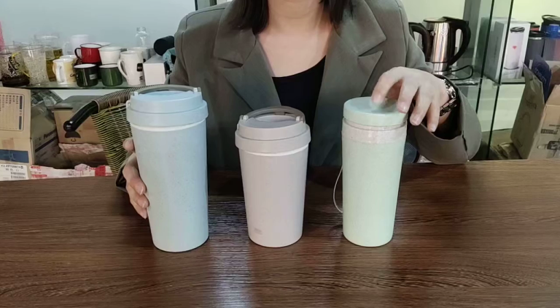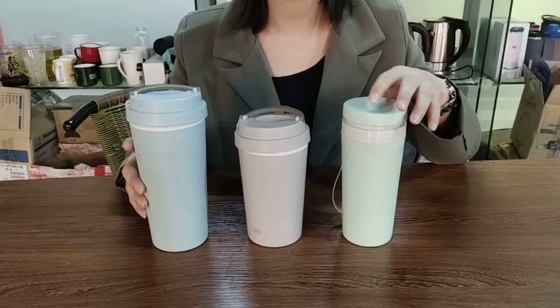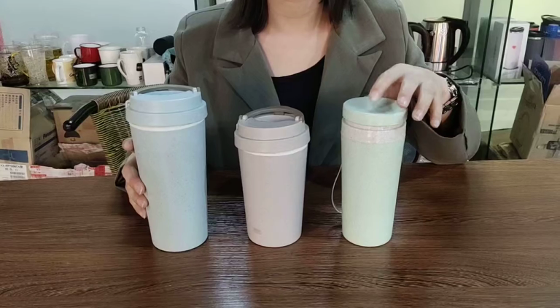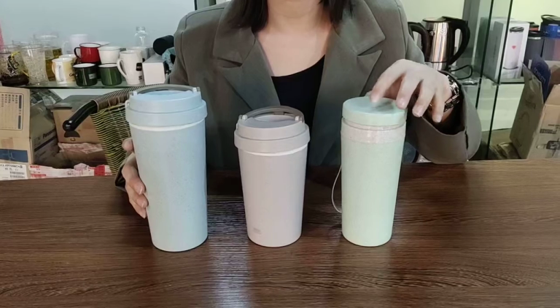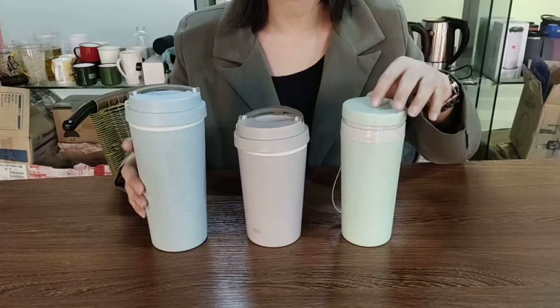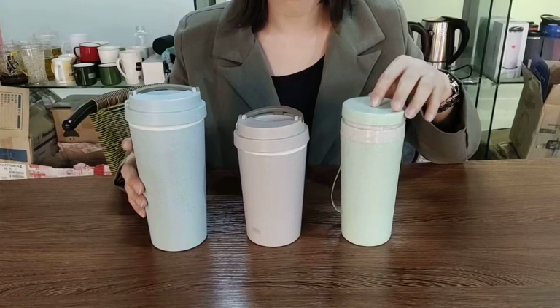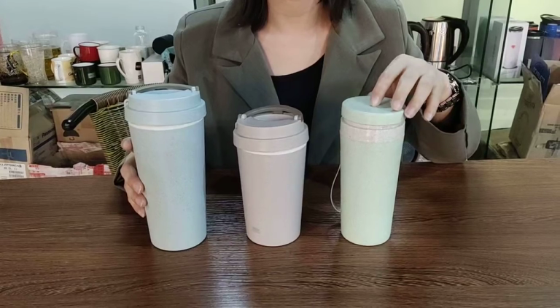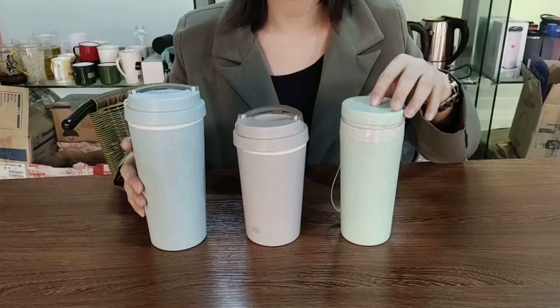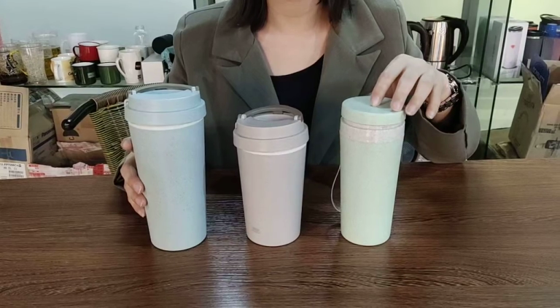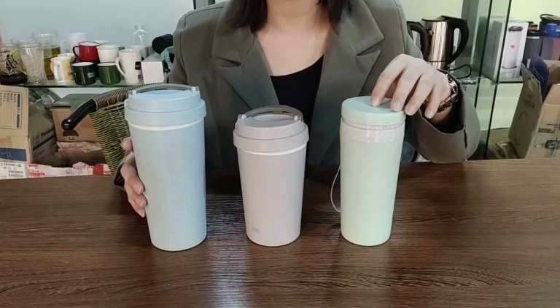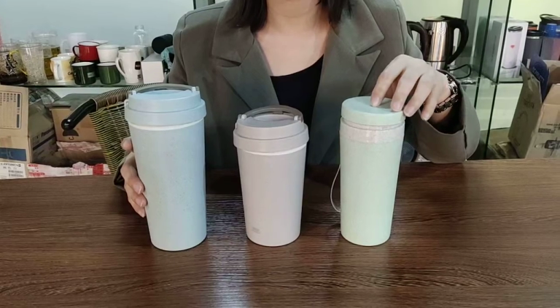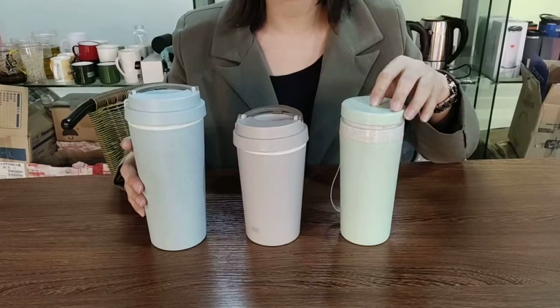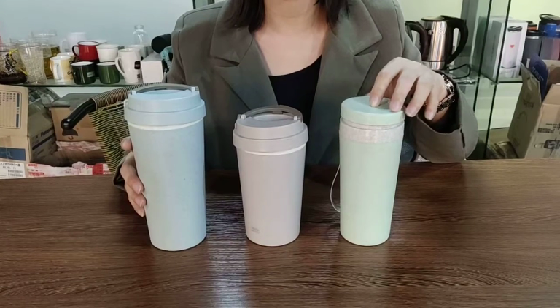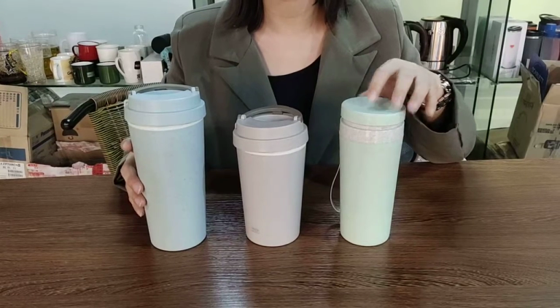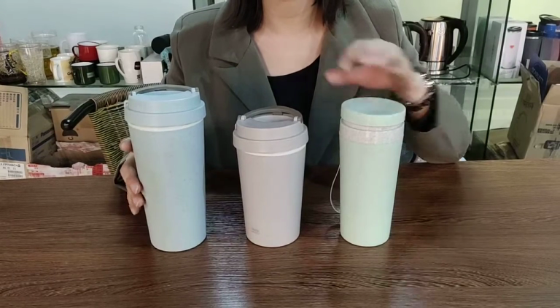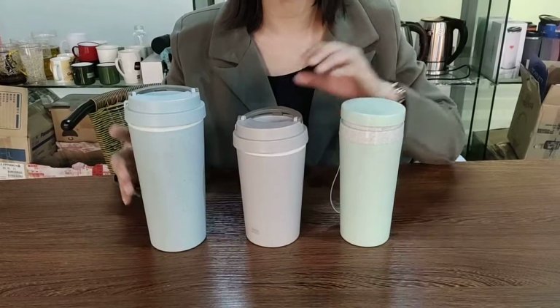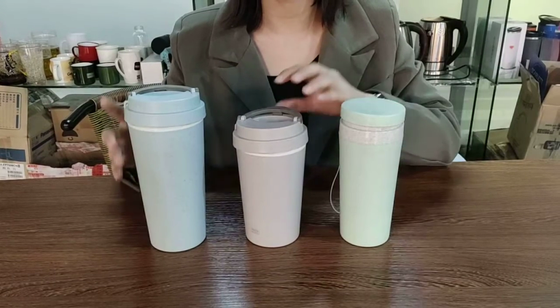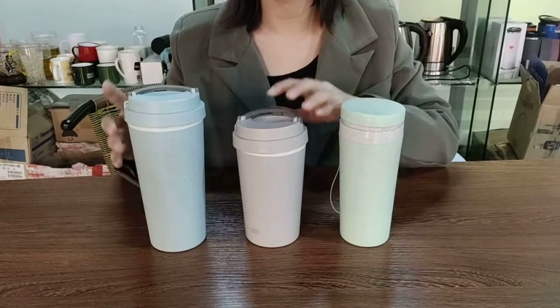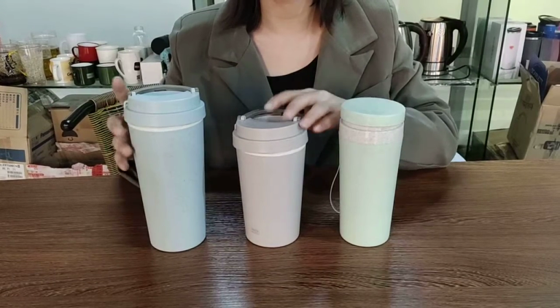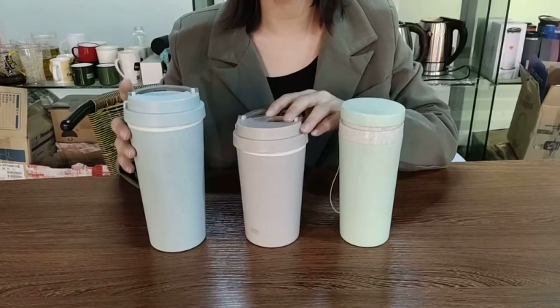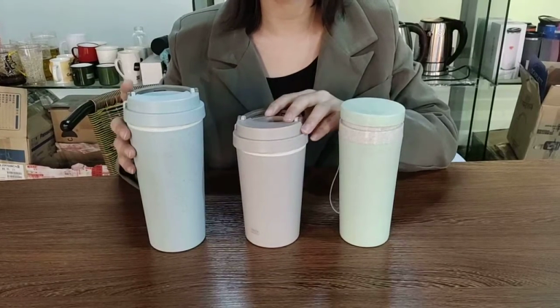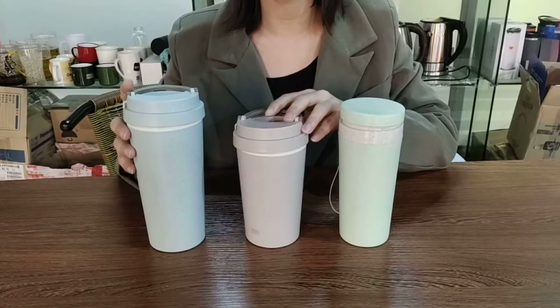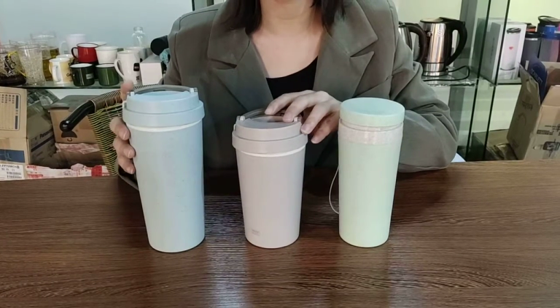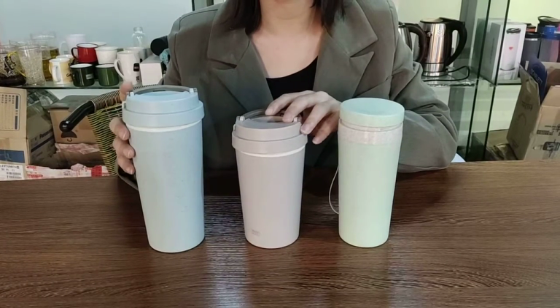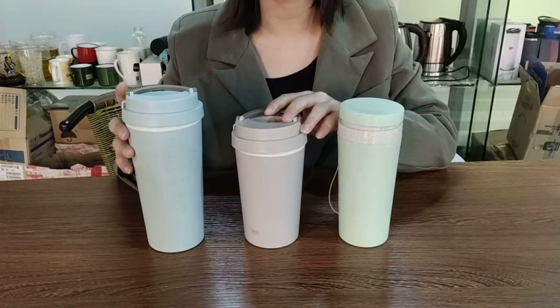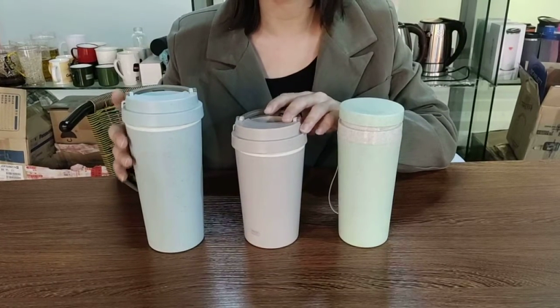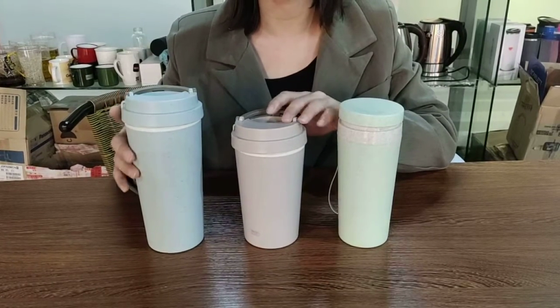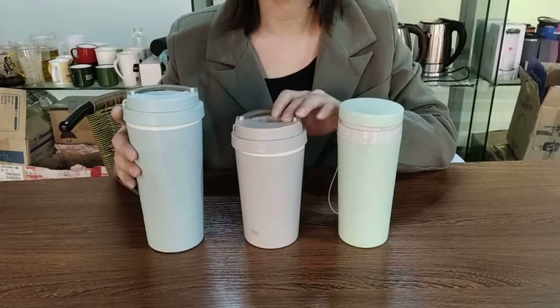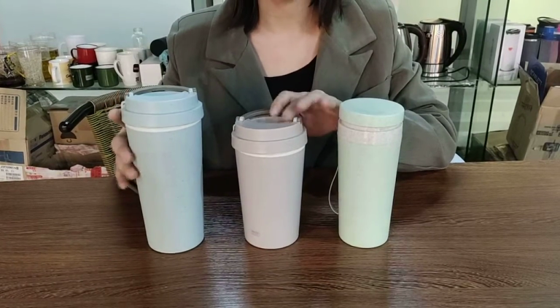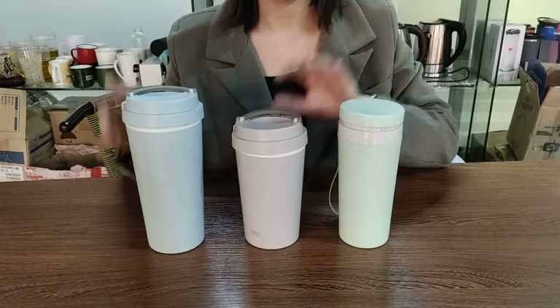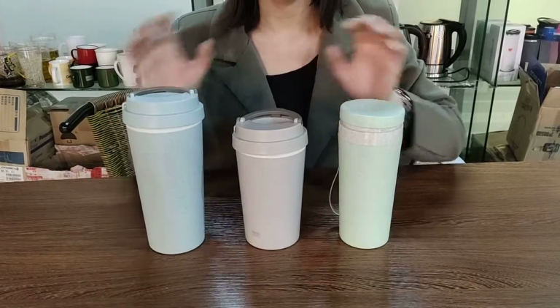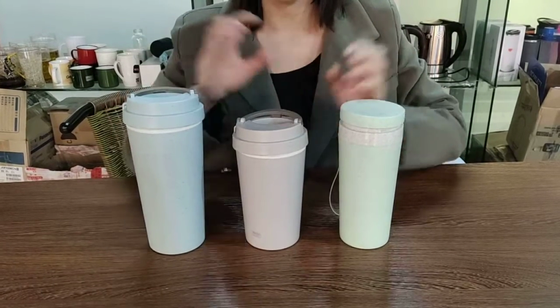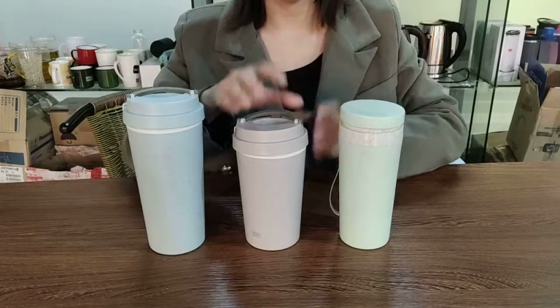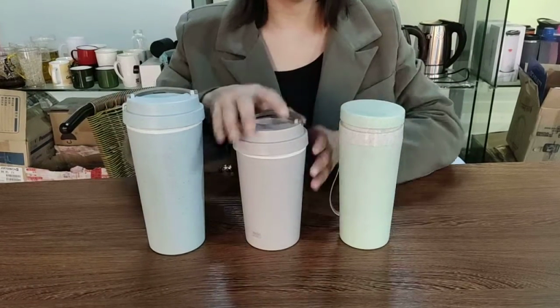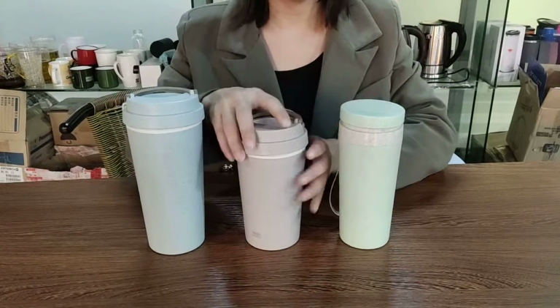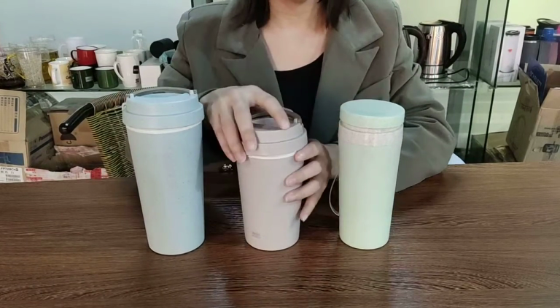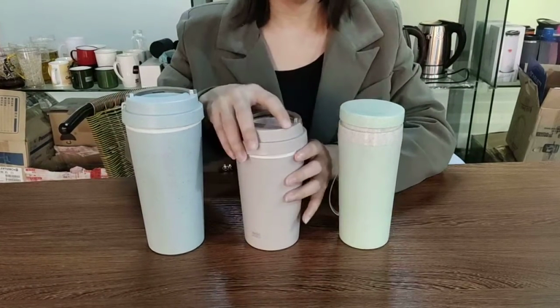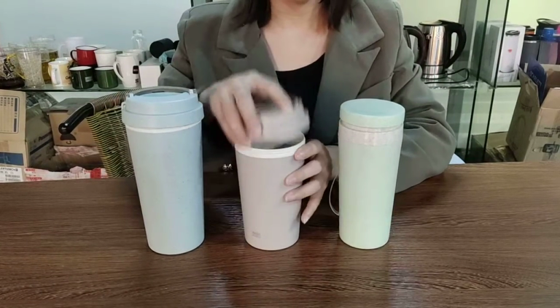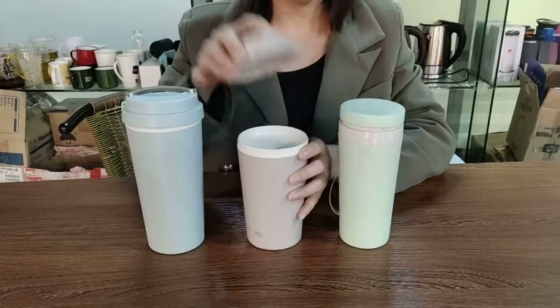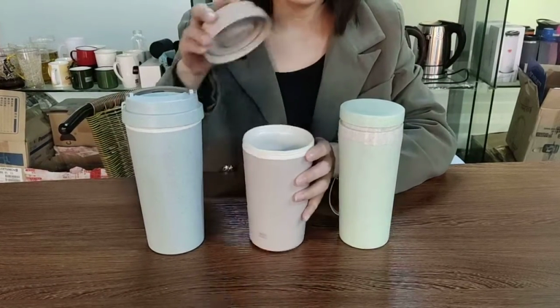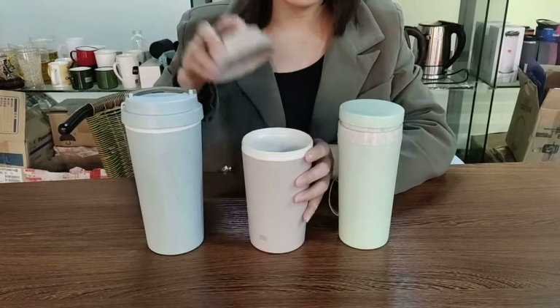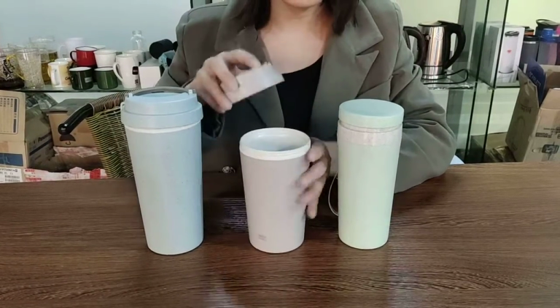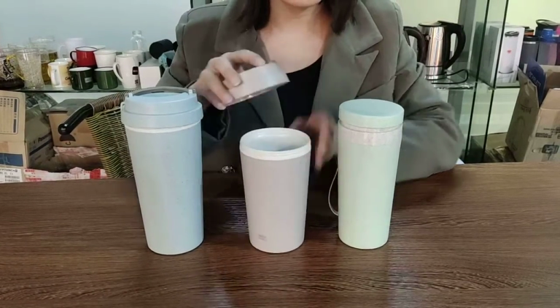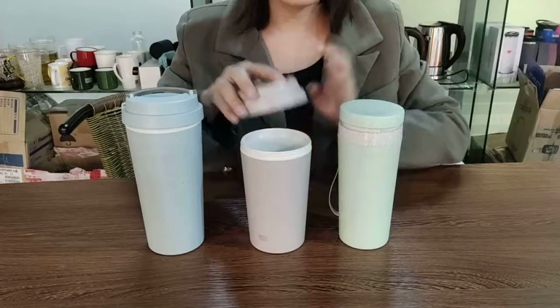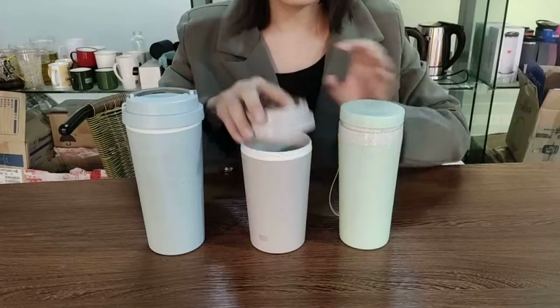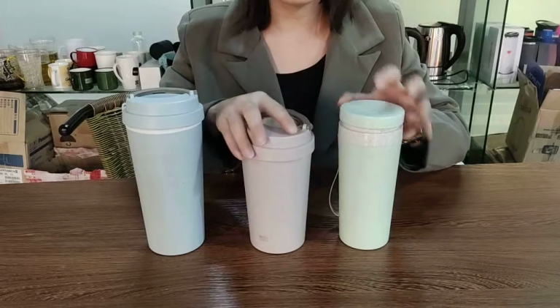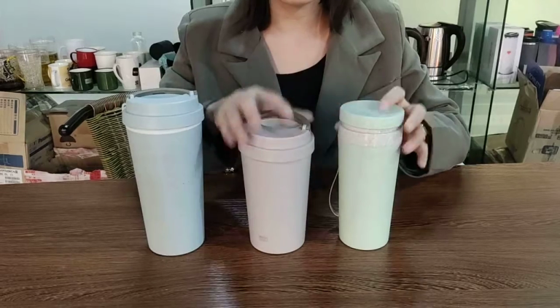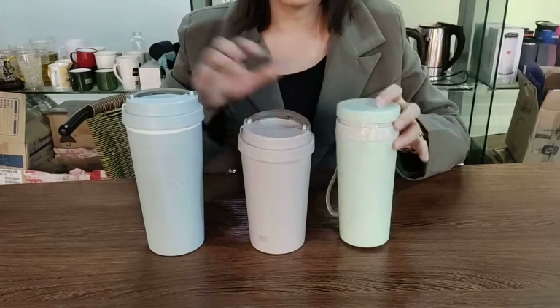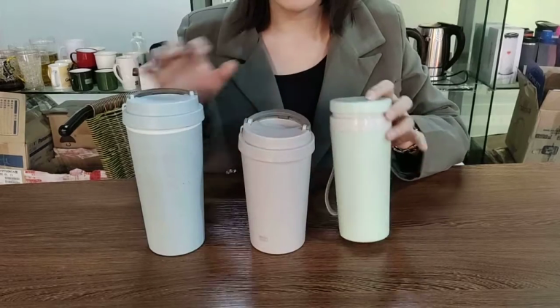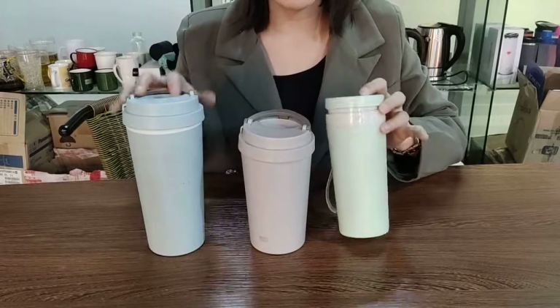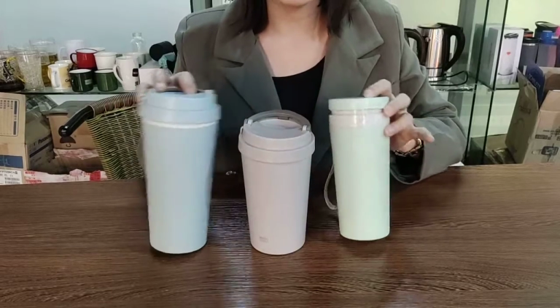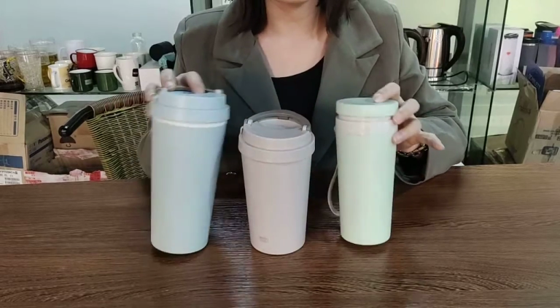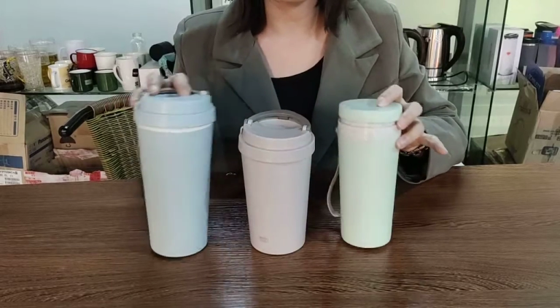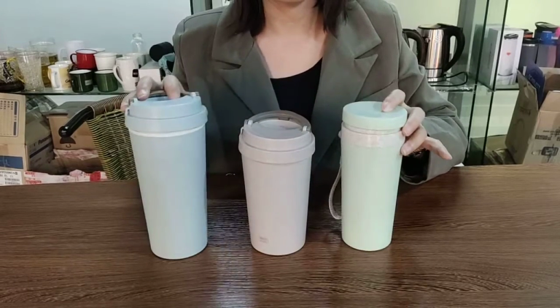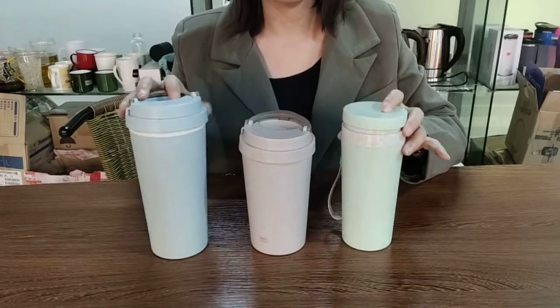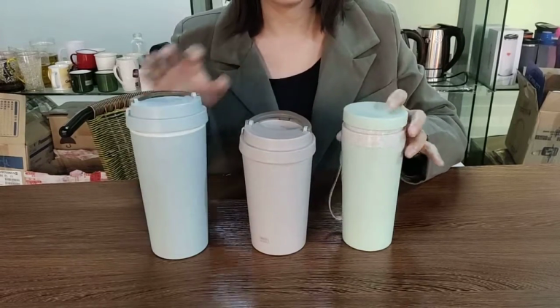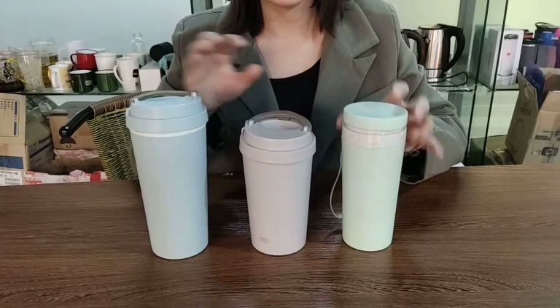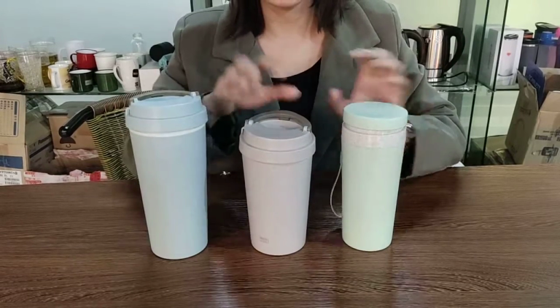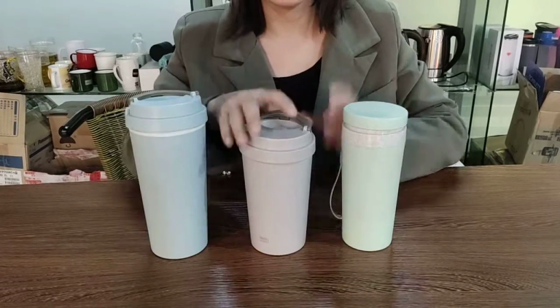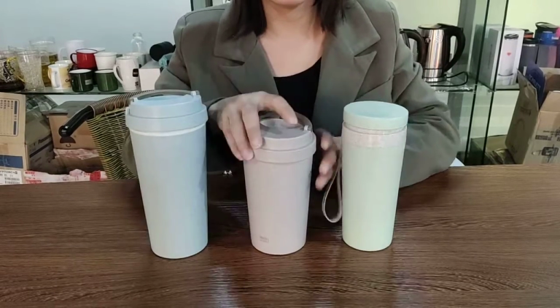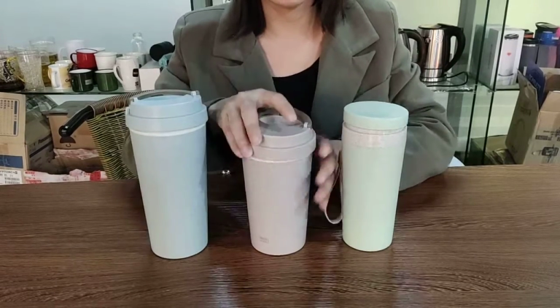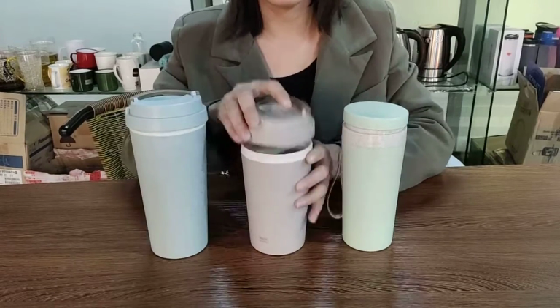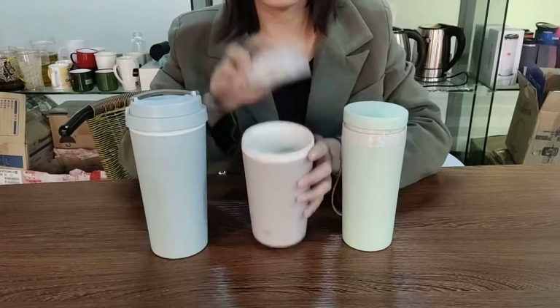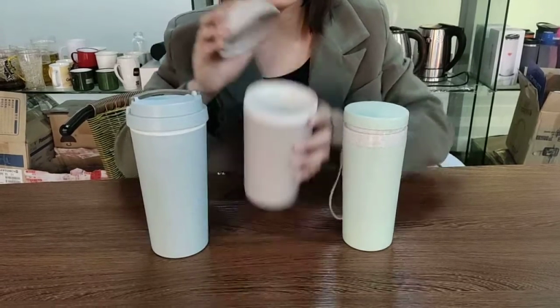Today let me introduce our new ReStraw Mark. Here are two items. They are double wall.